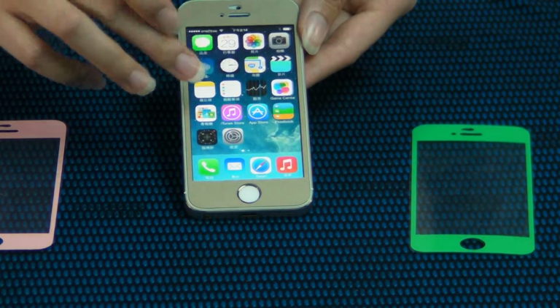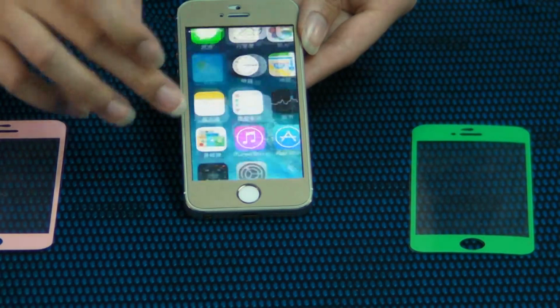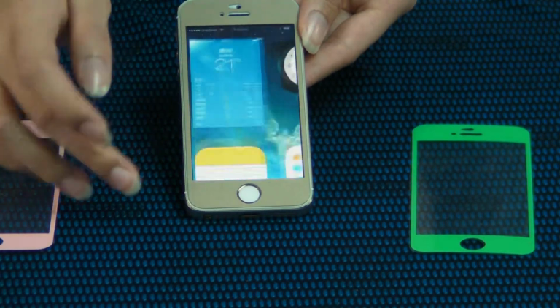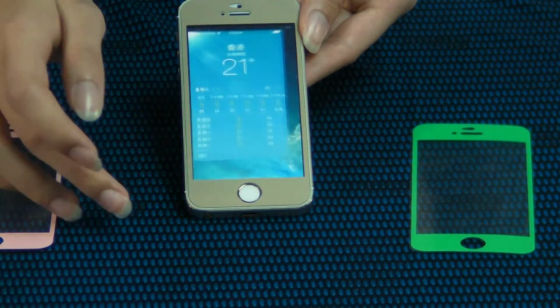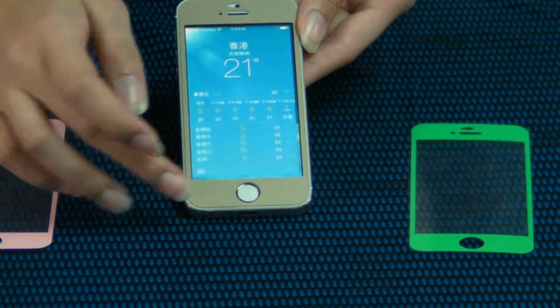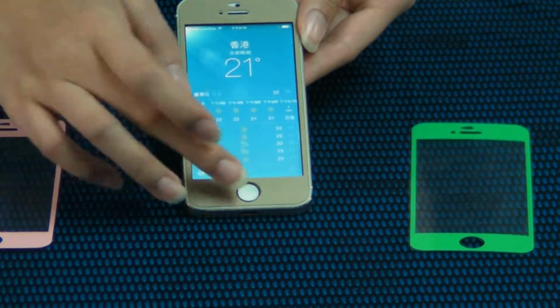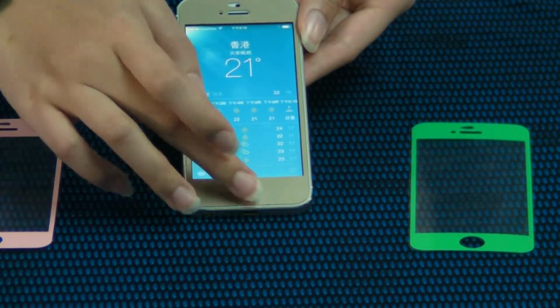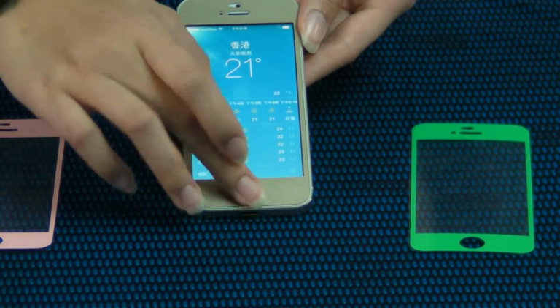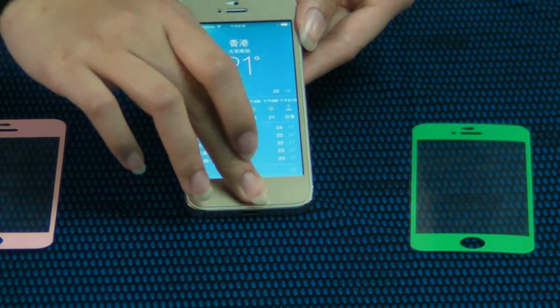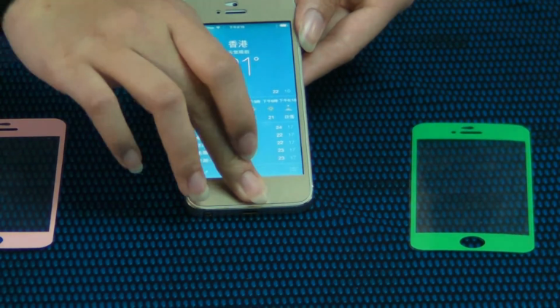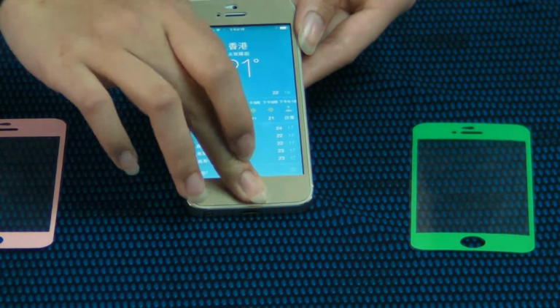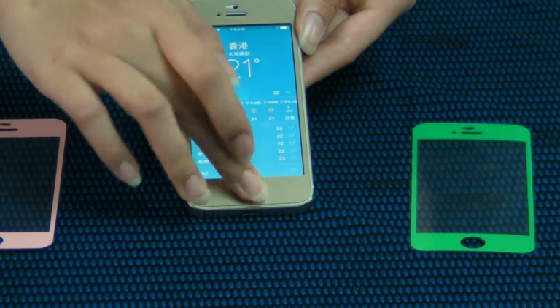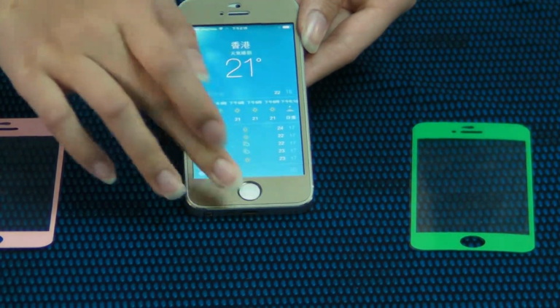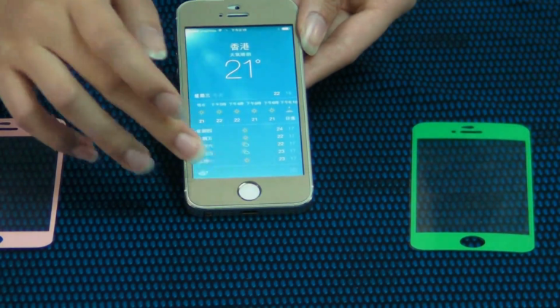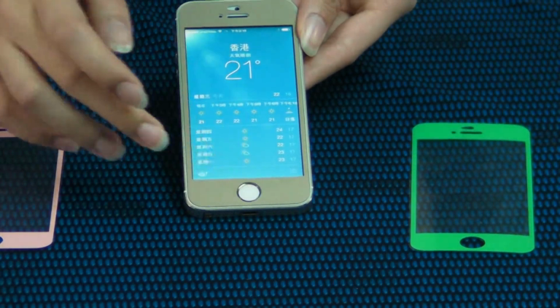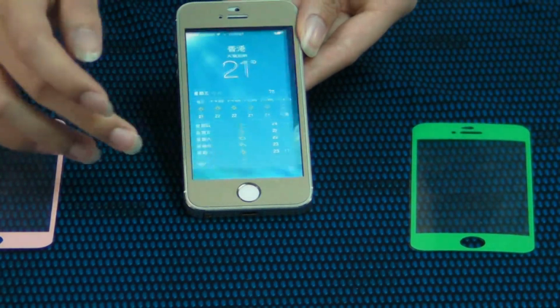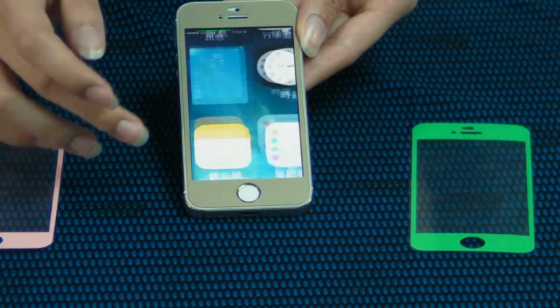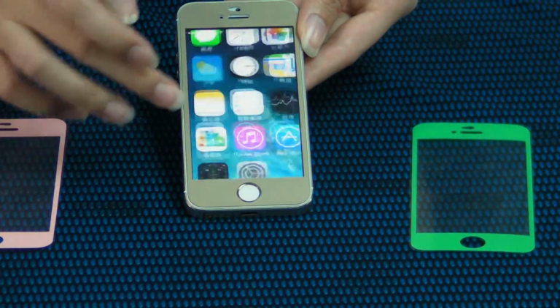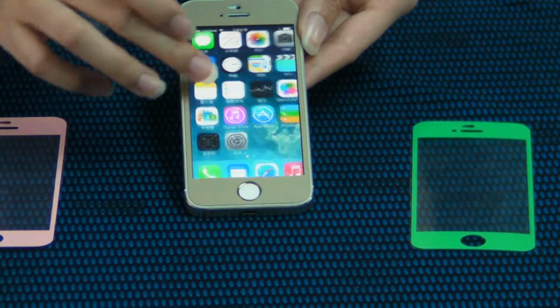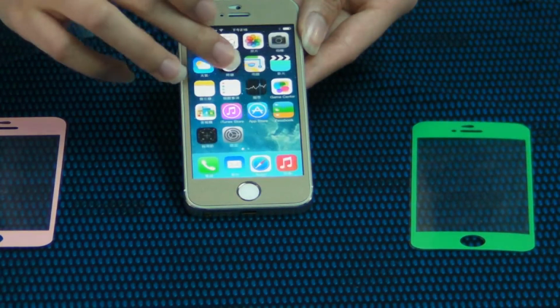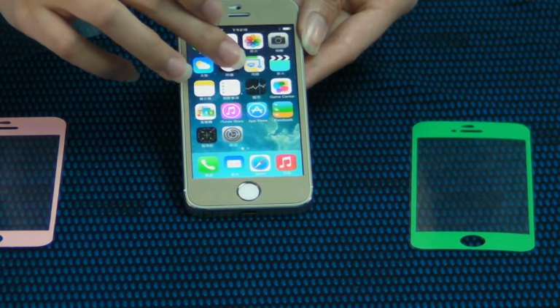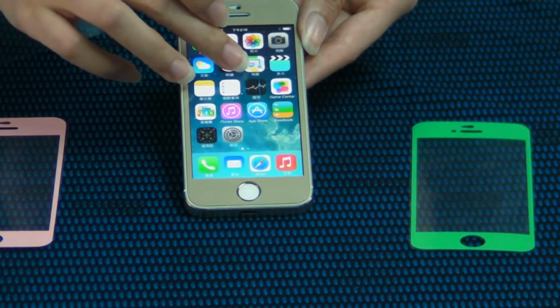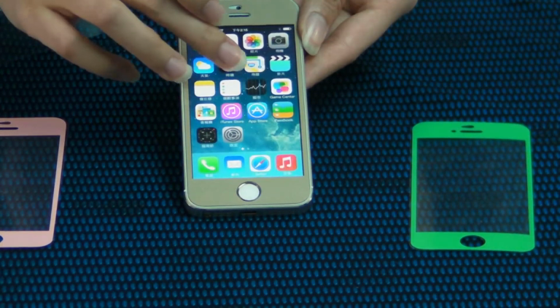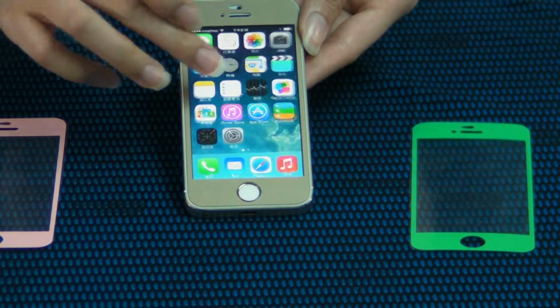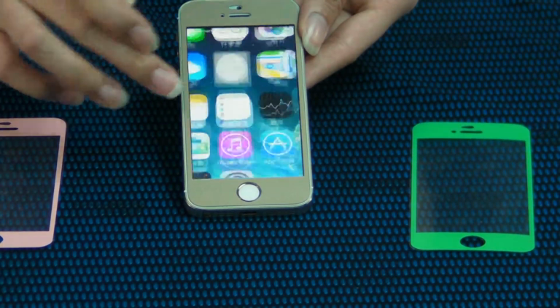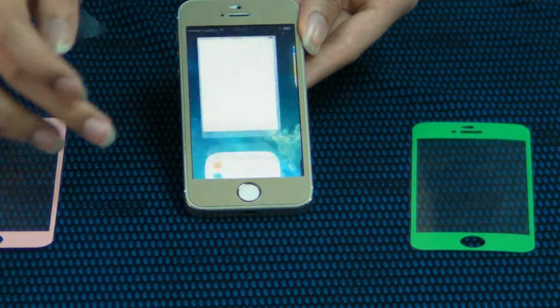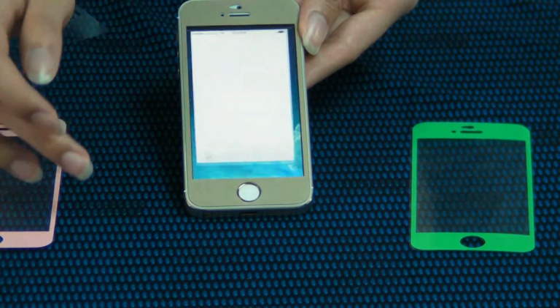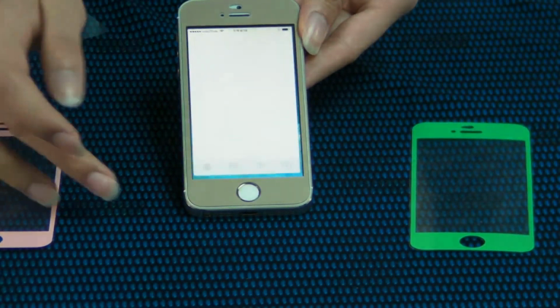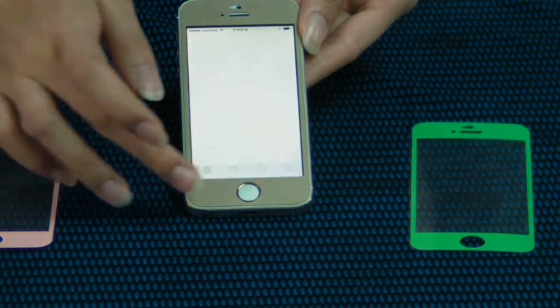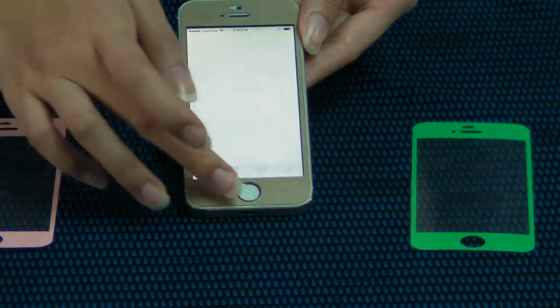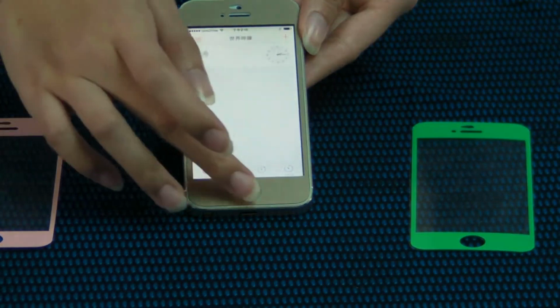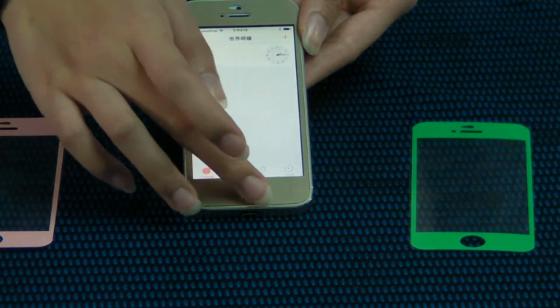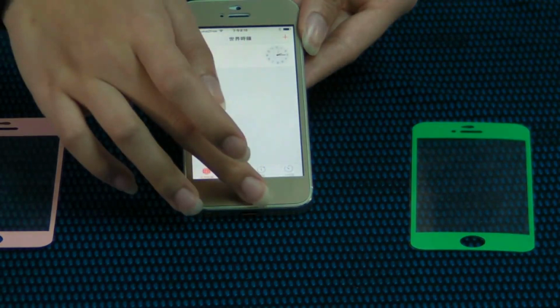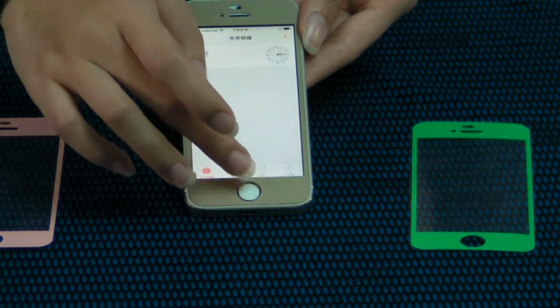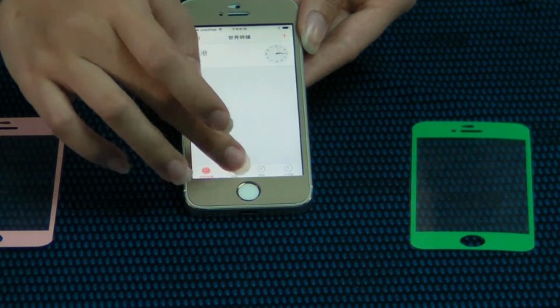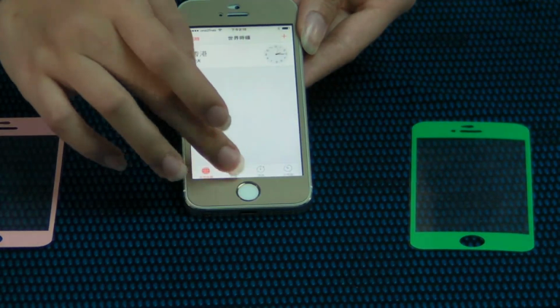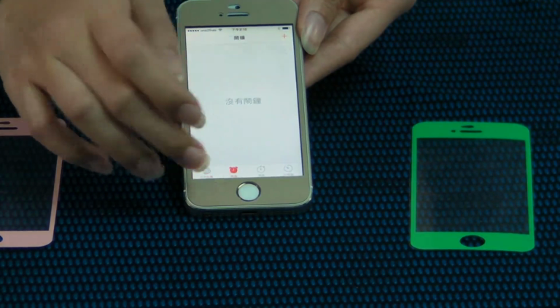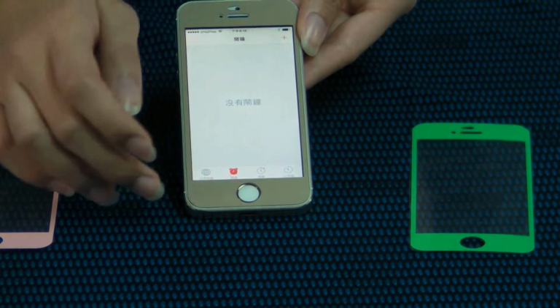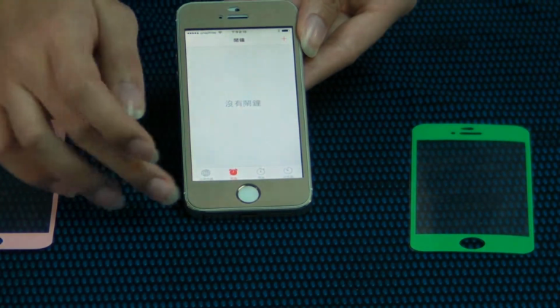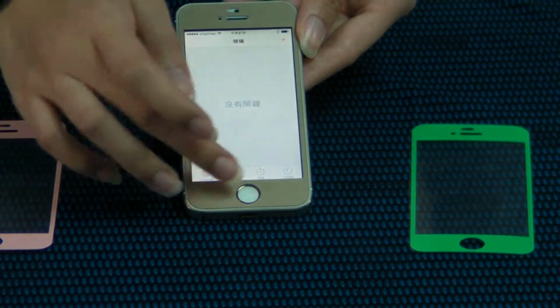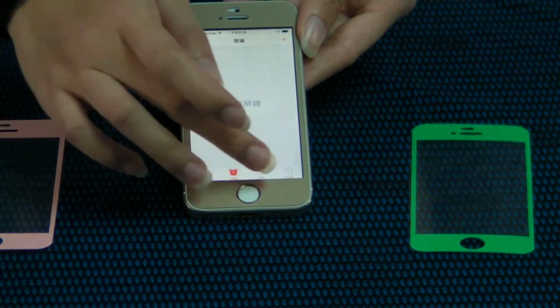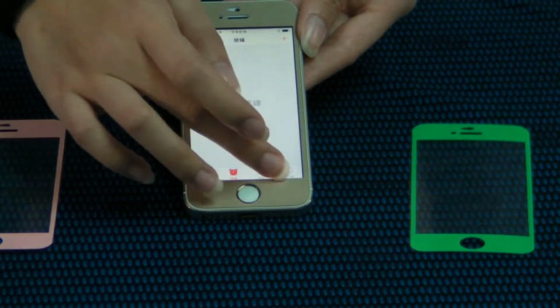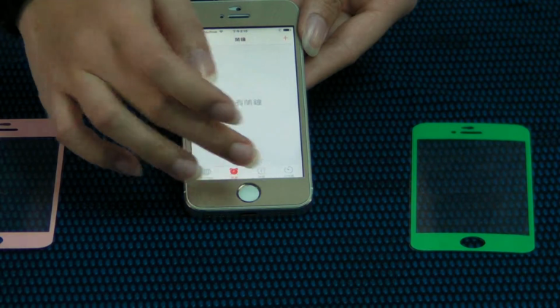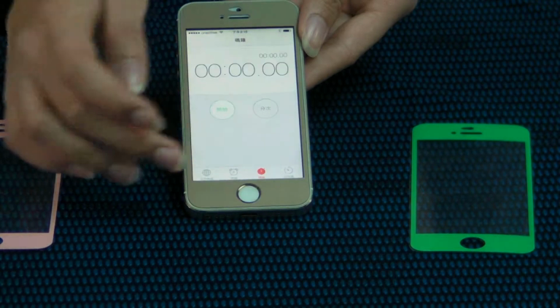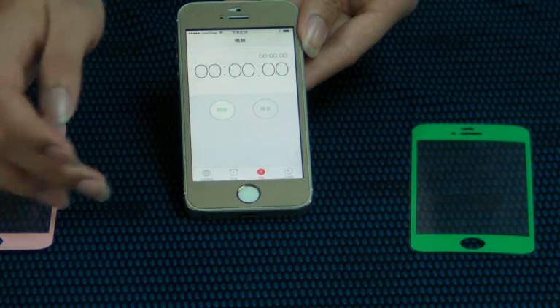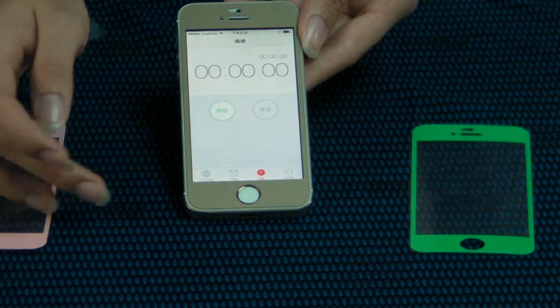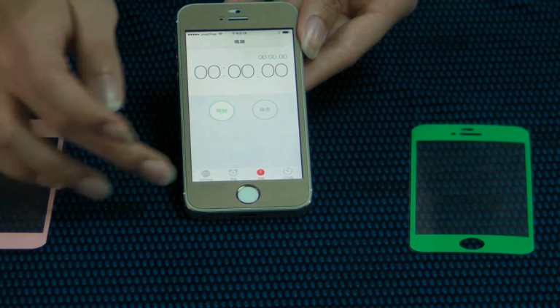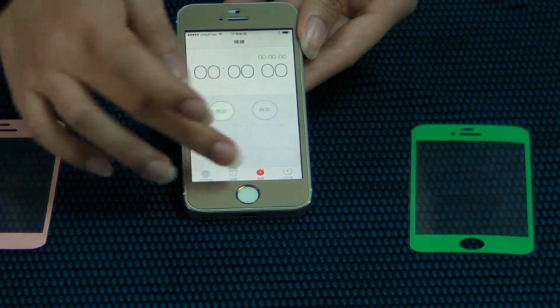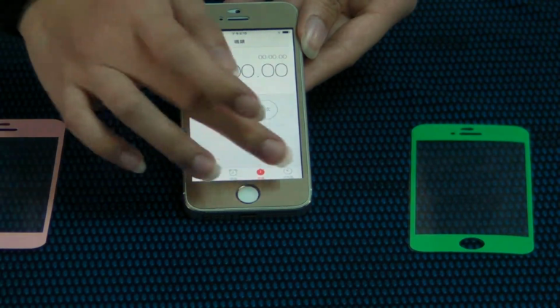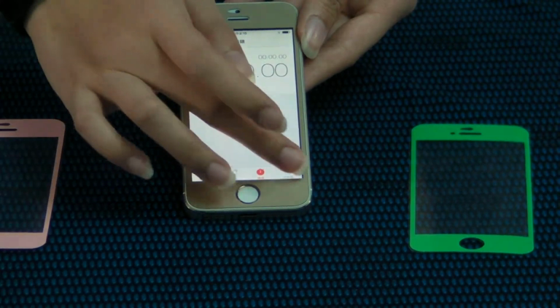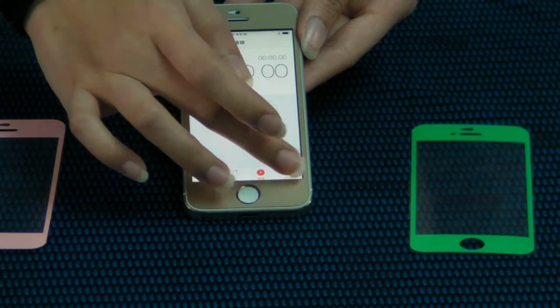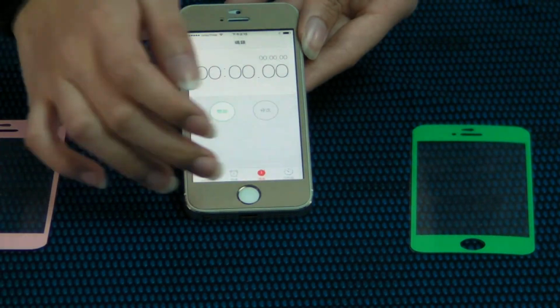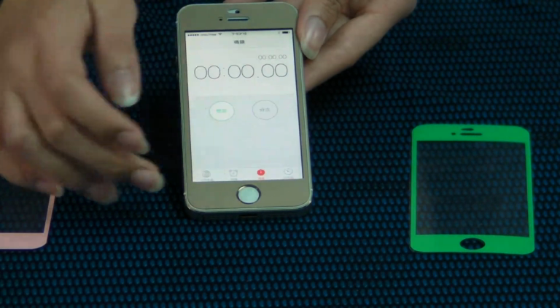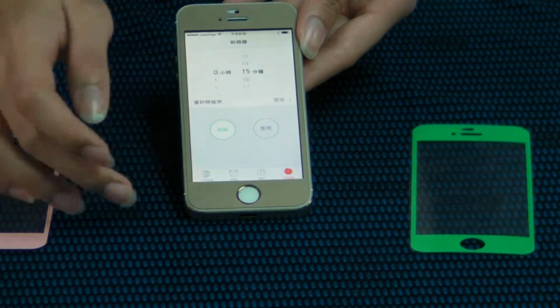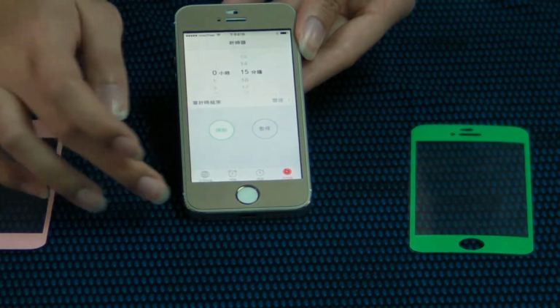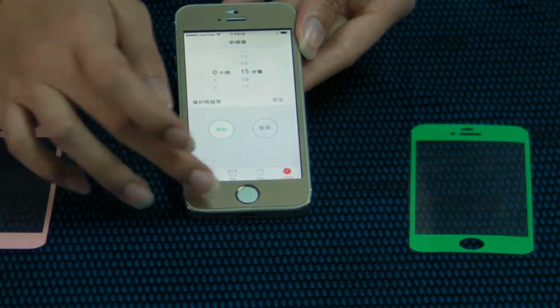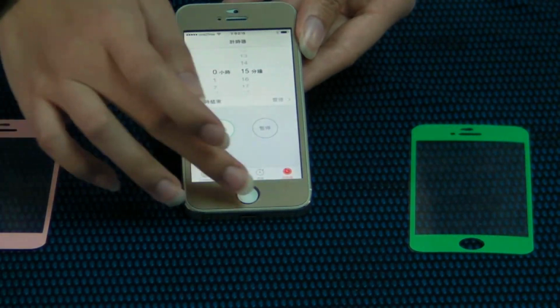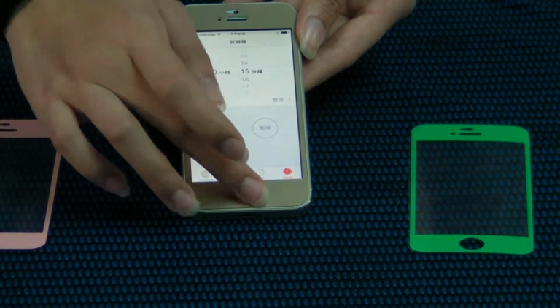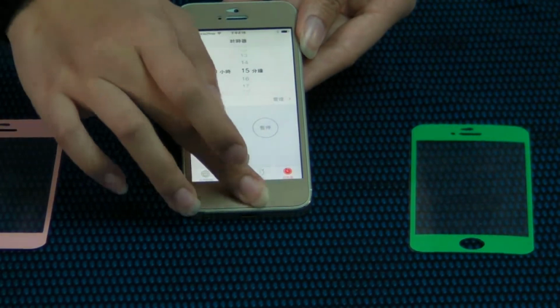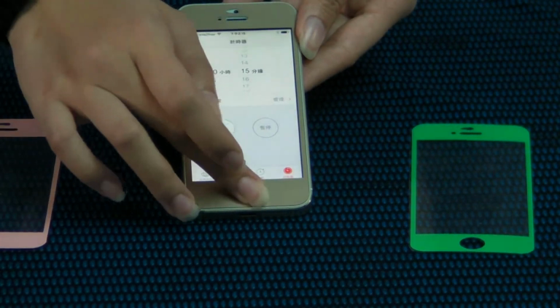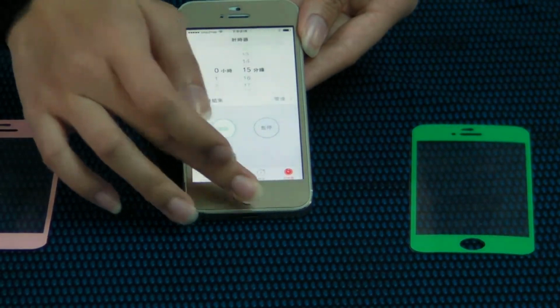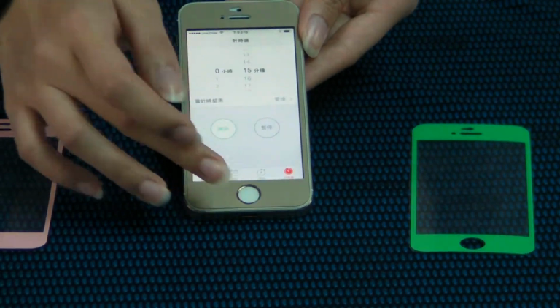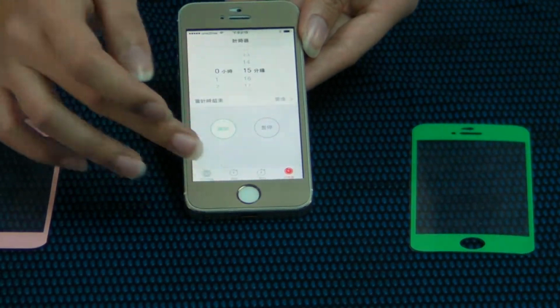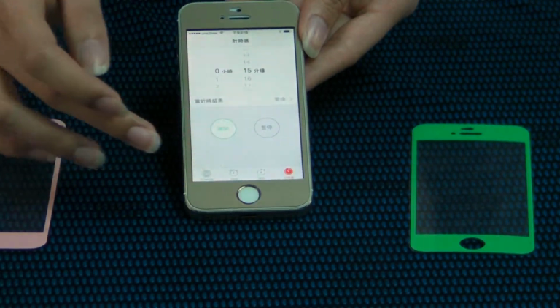This is a magic protector. This is a new generation iPhone screen protector.